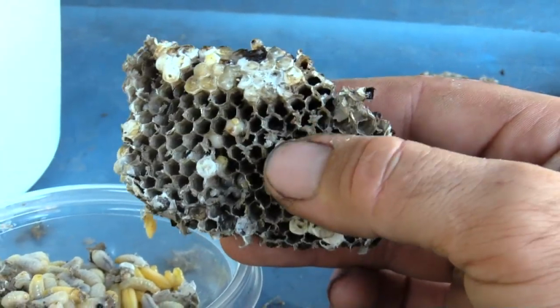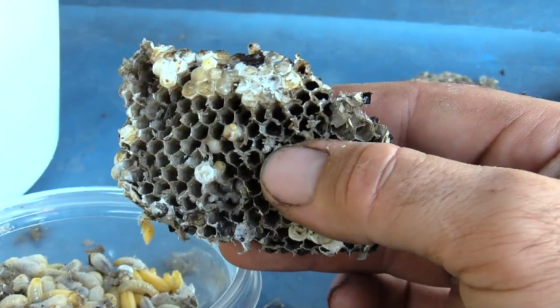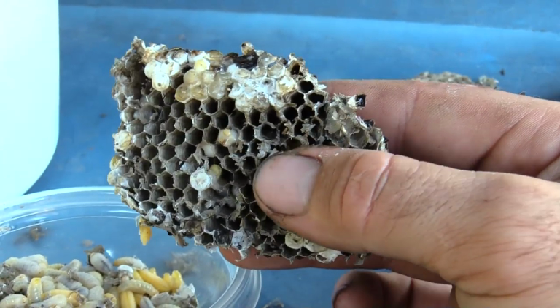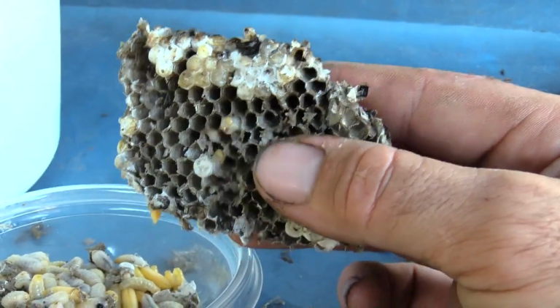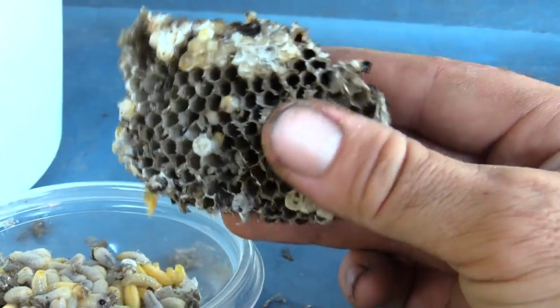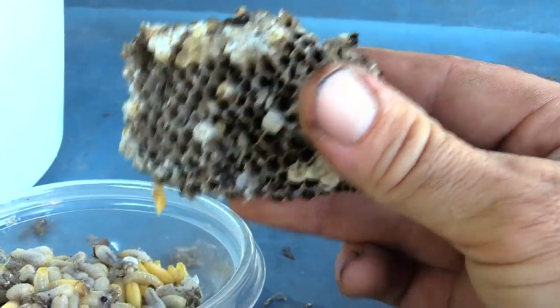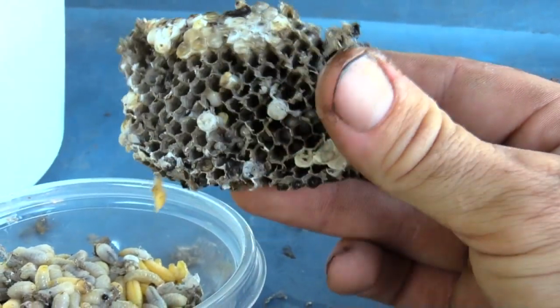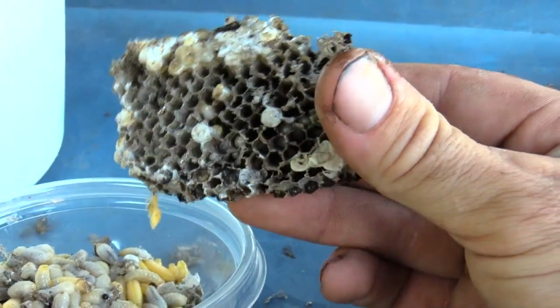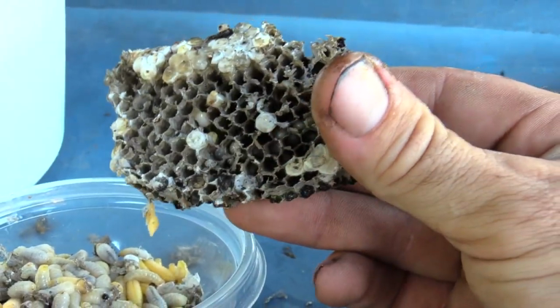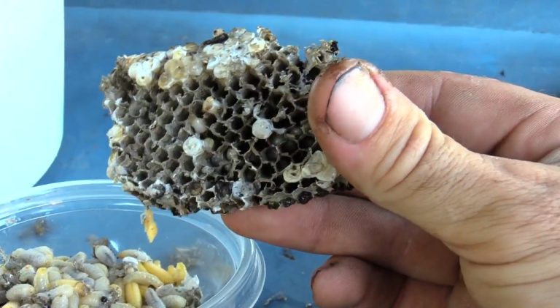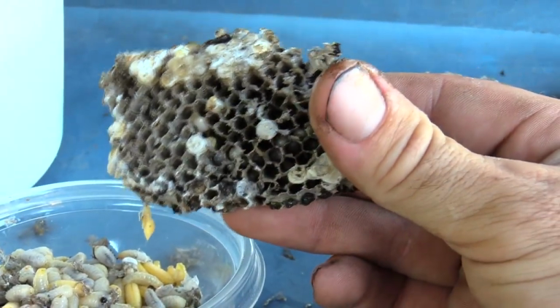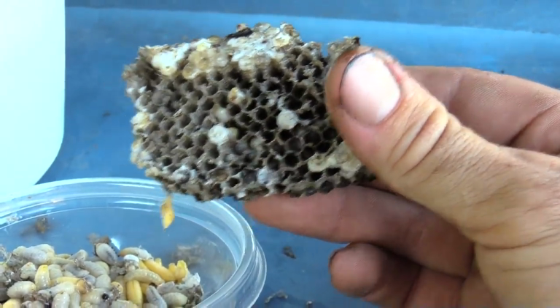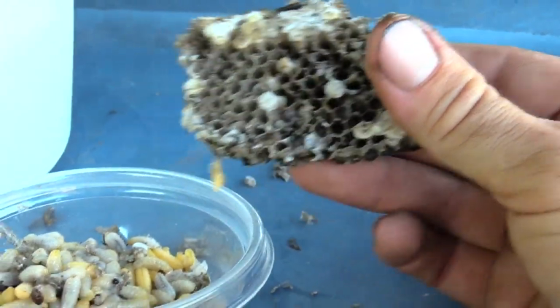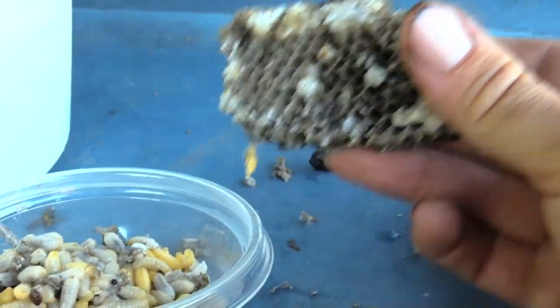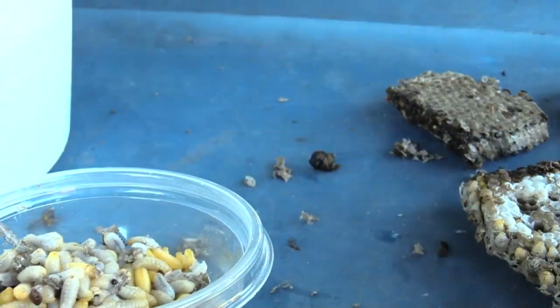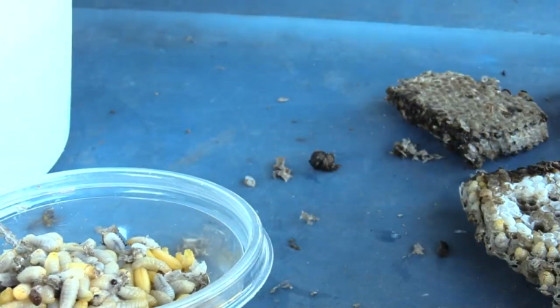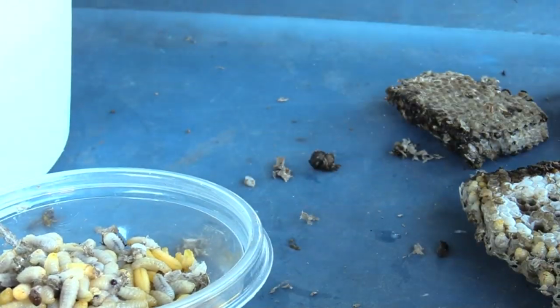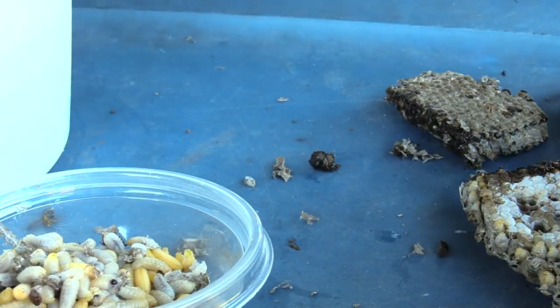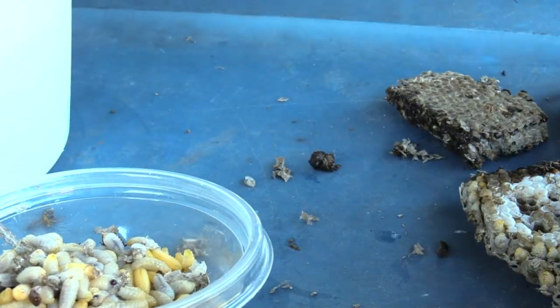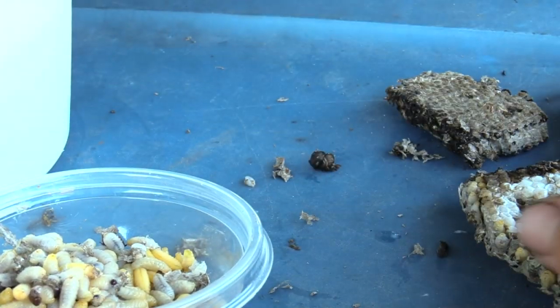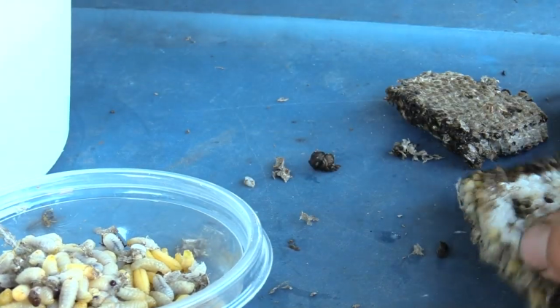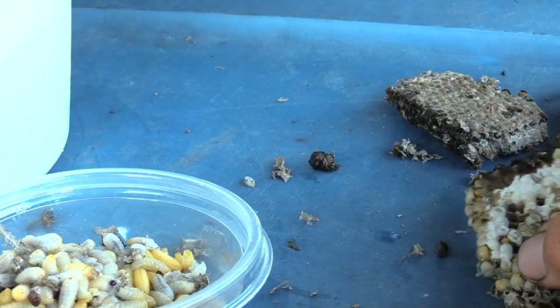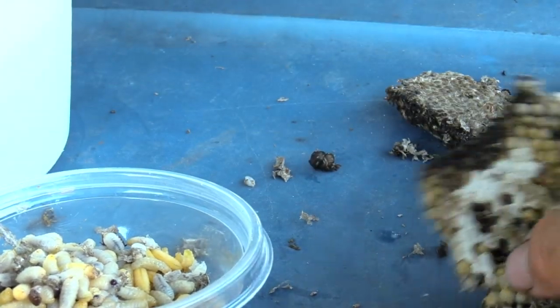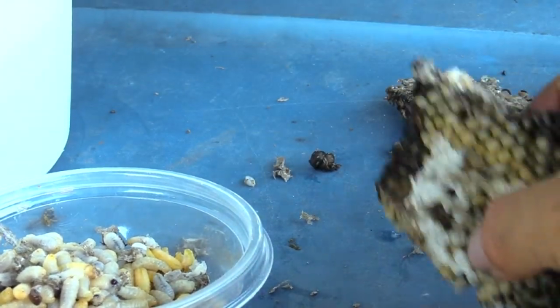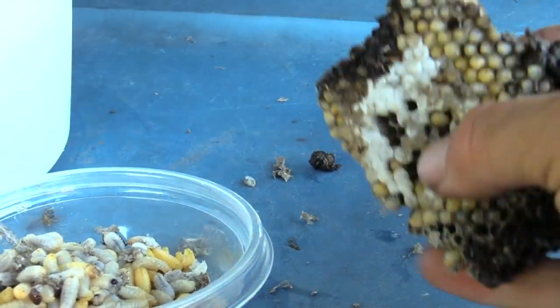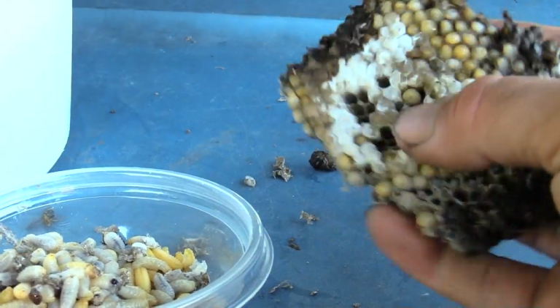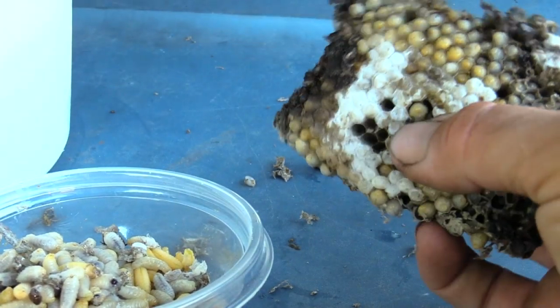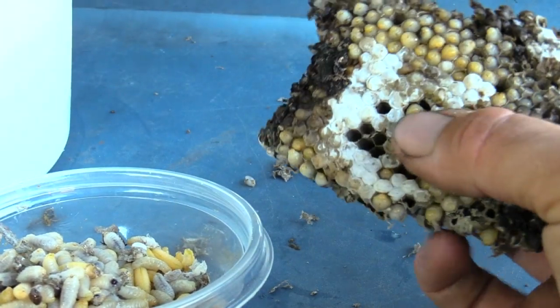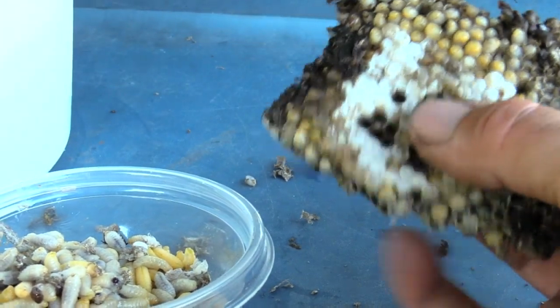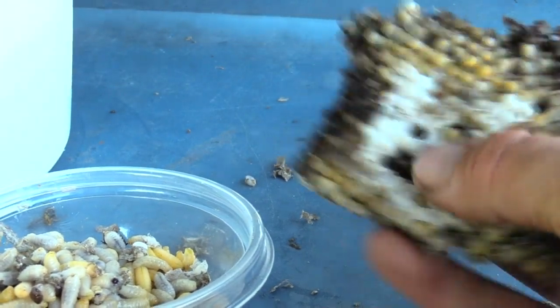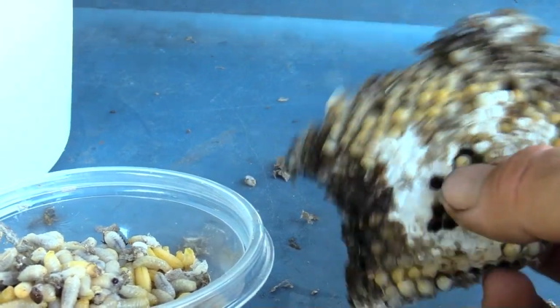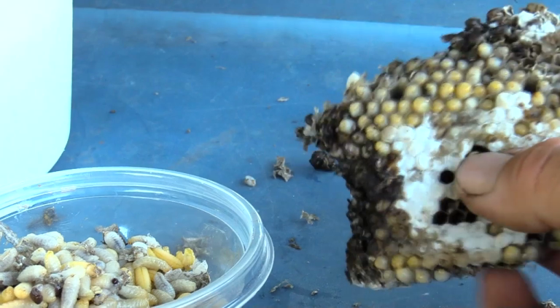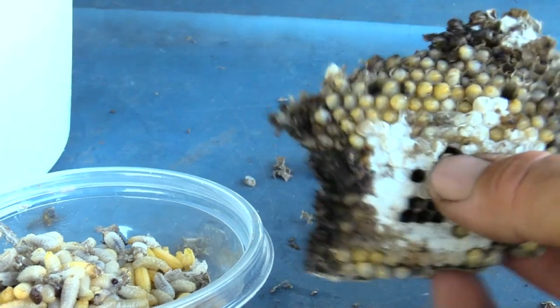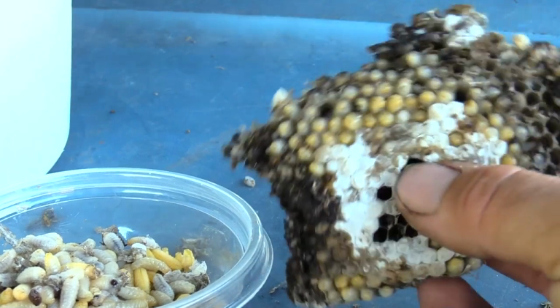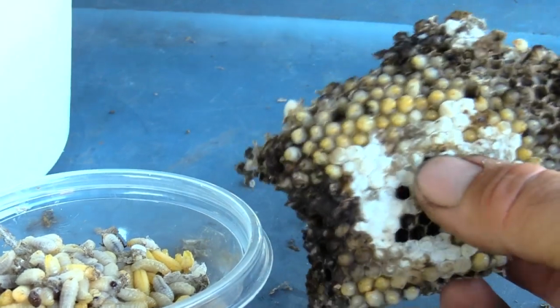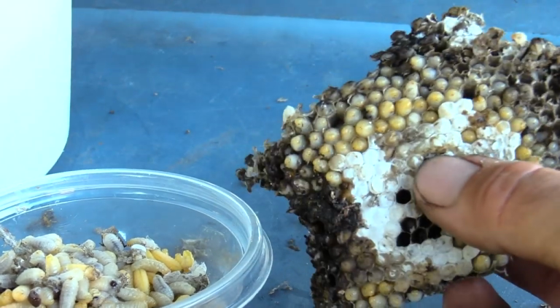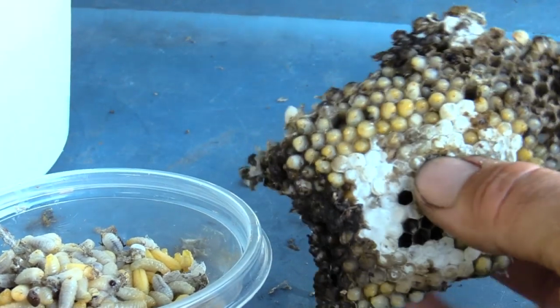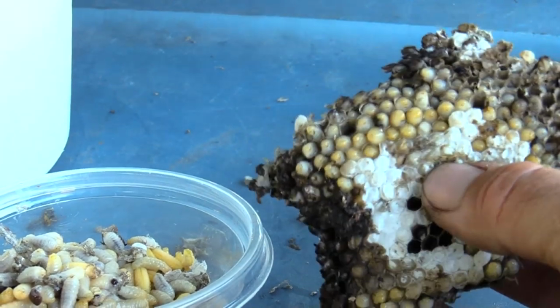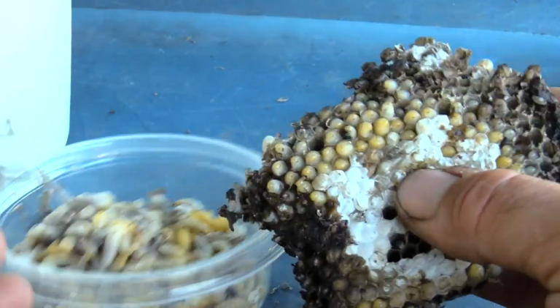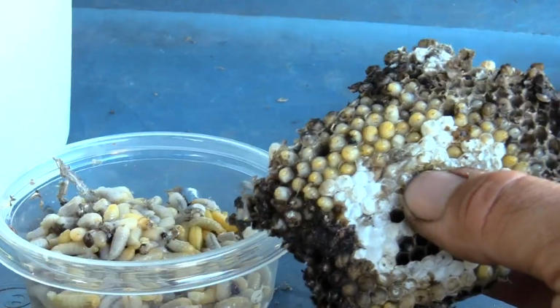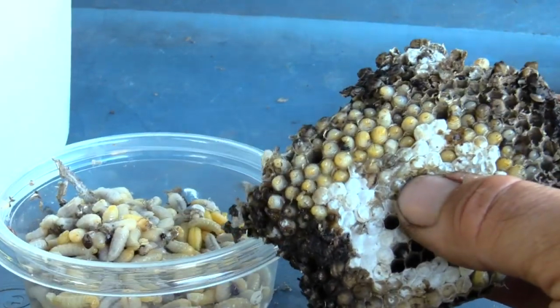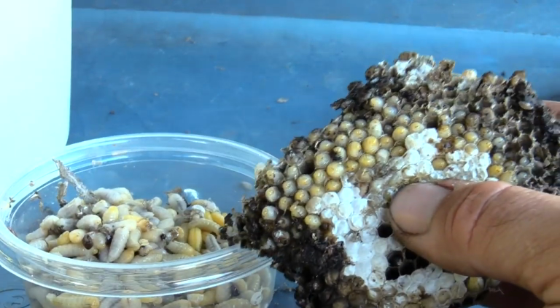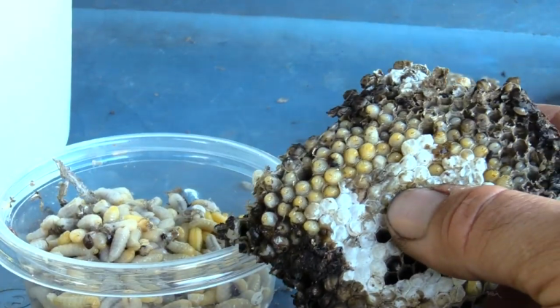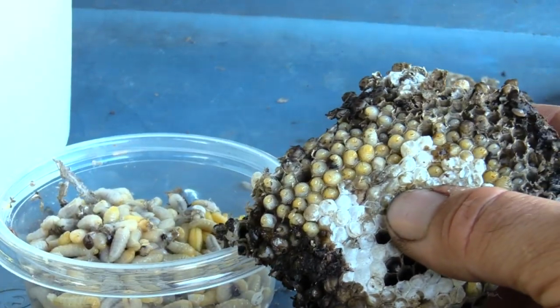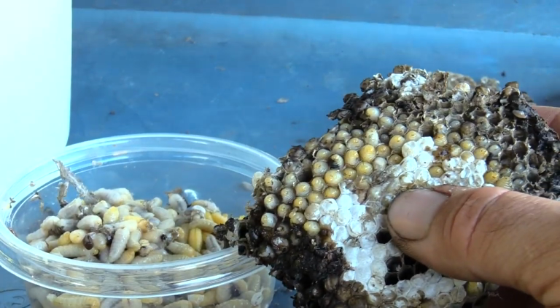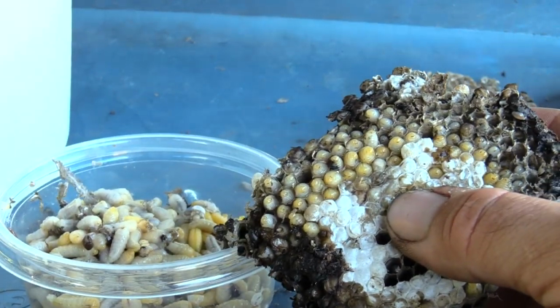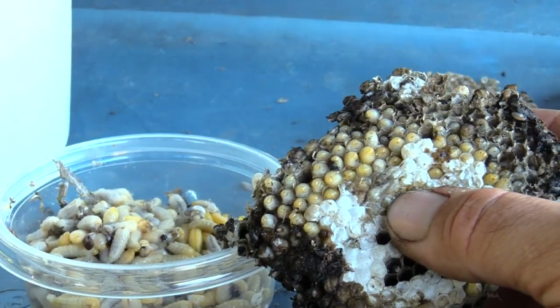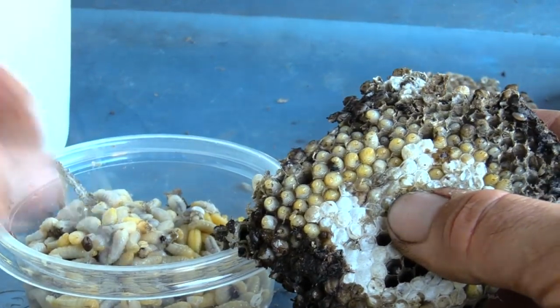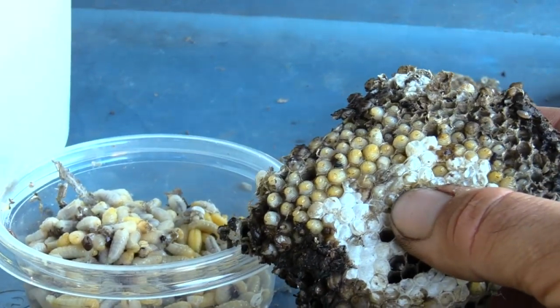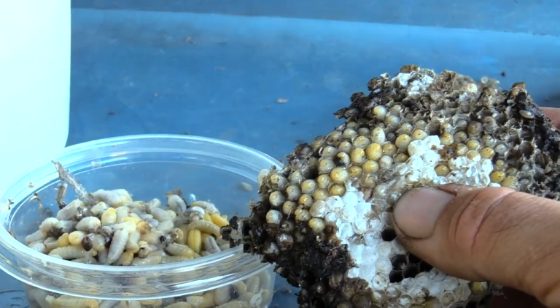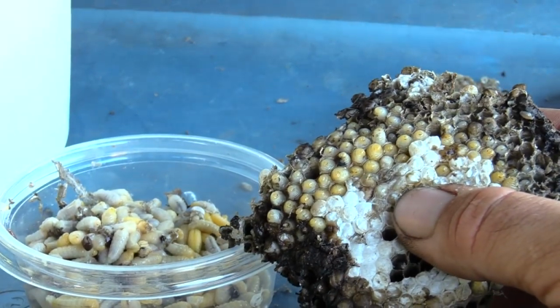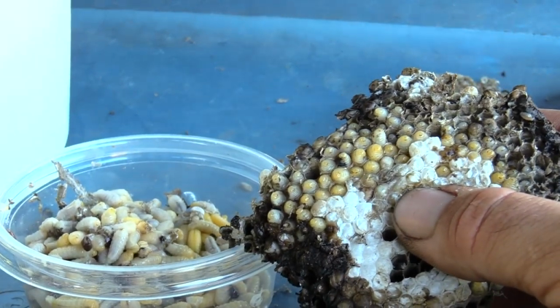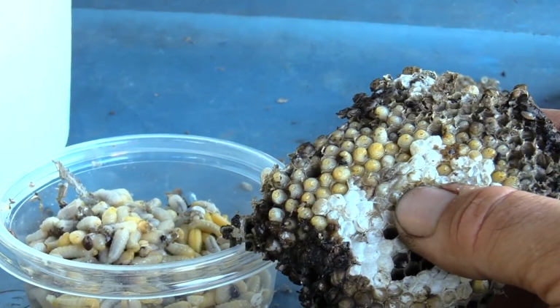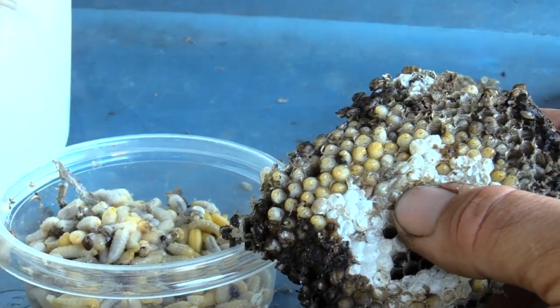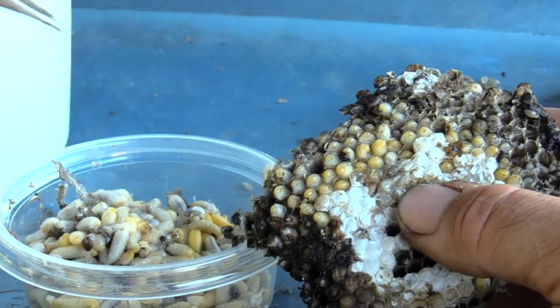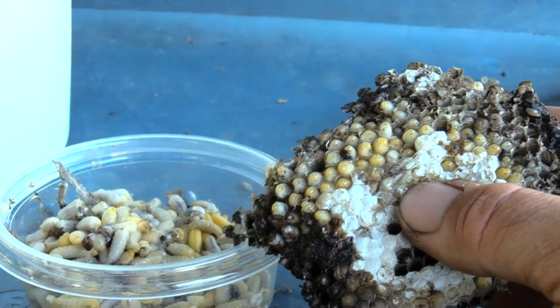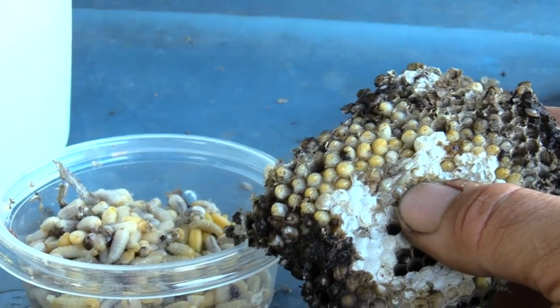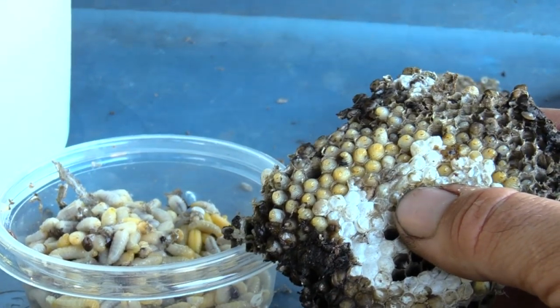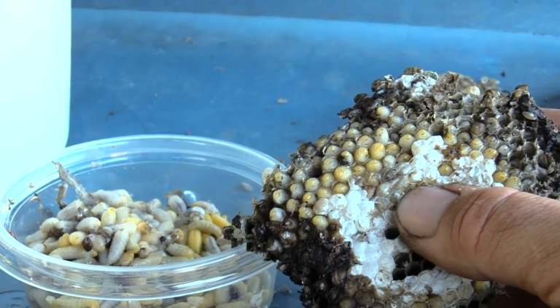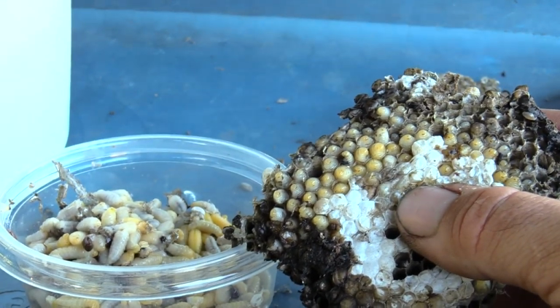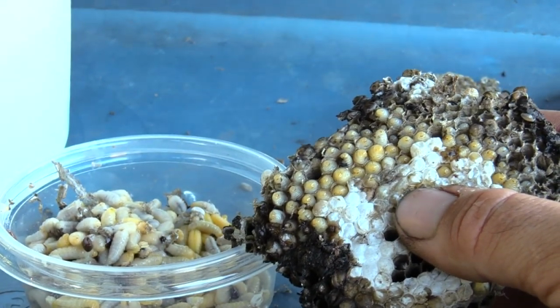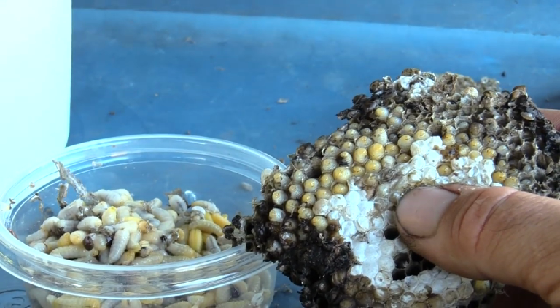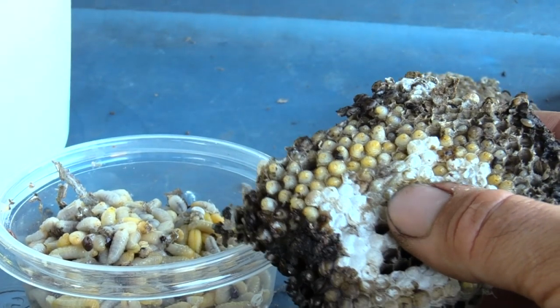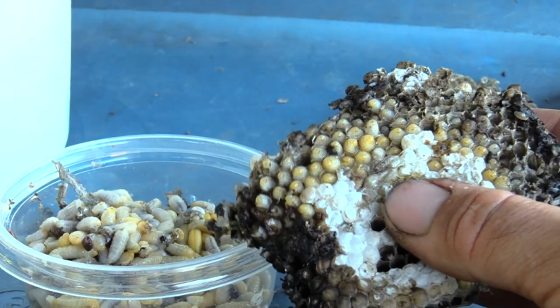I really can't describe just how saturated these cells were. This comb — they were just so heavy and dense.